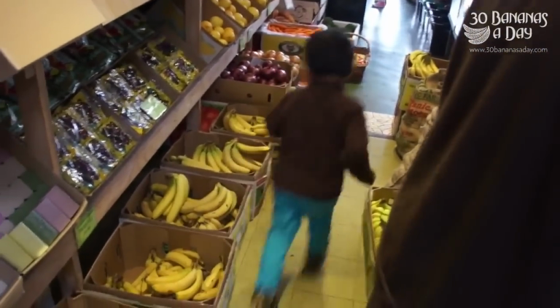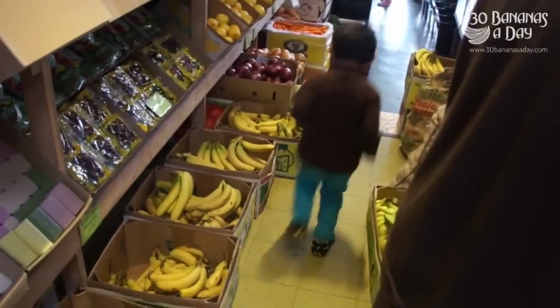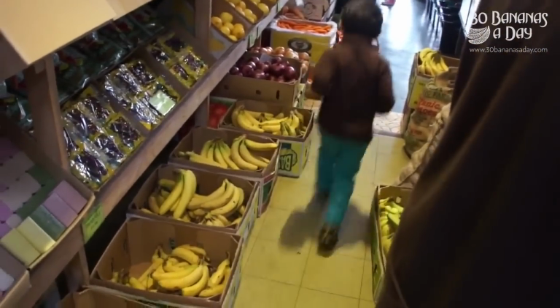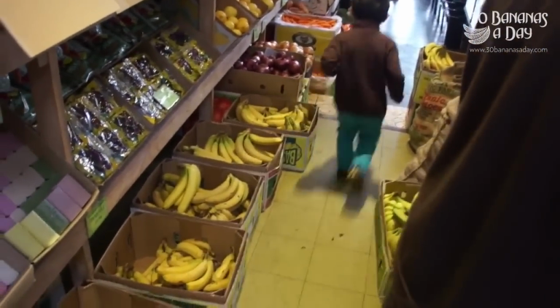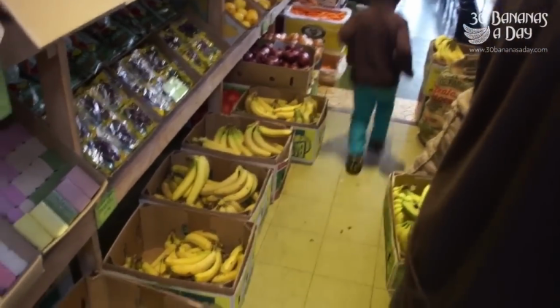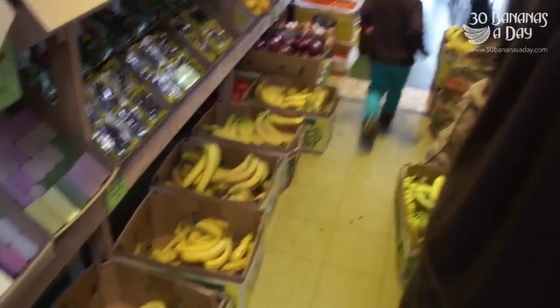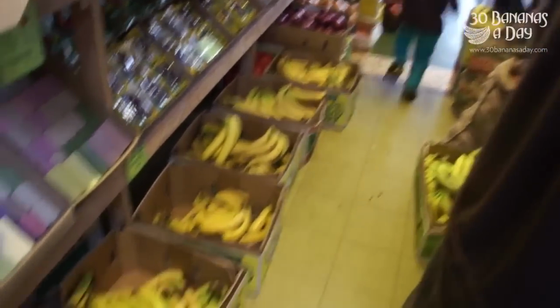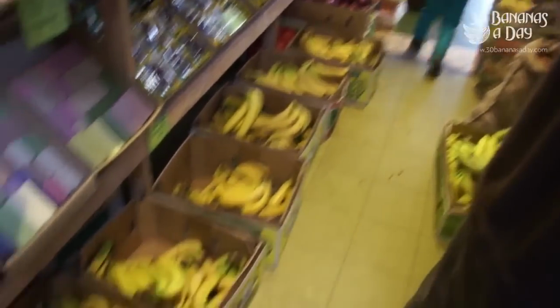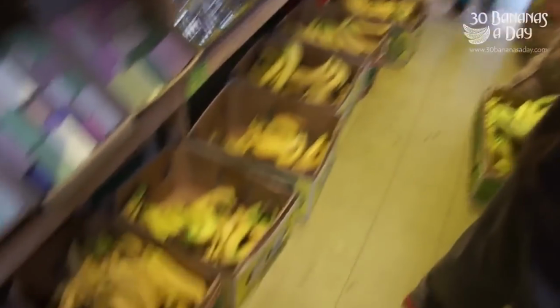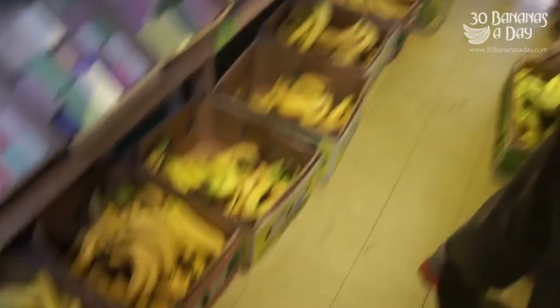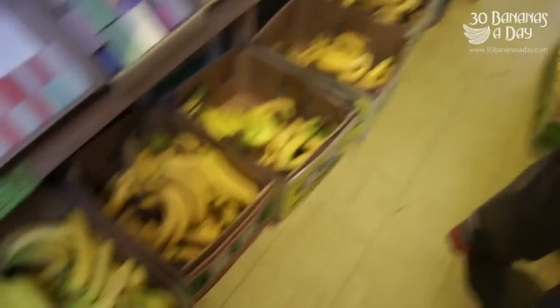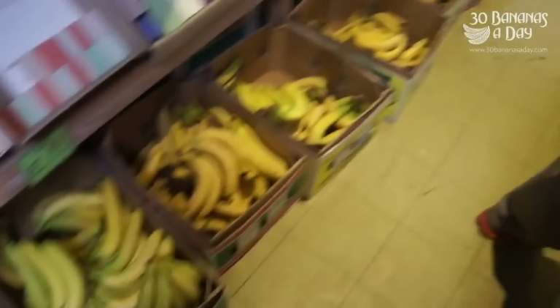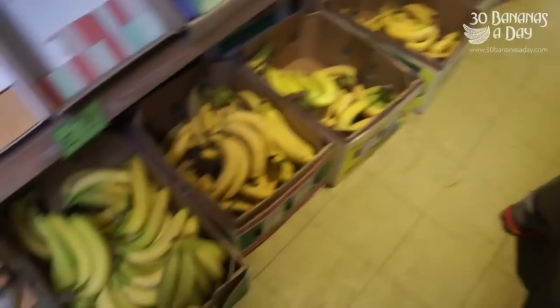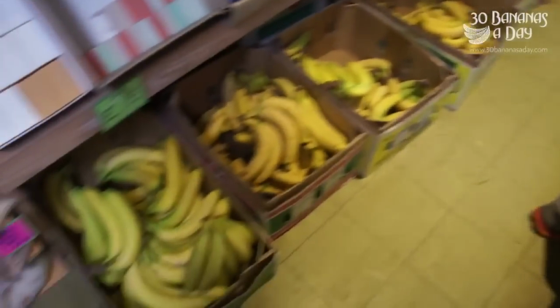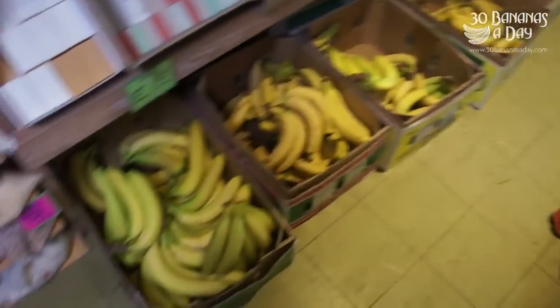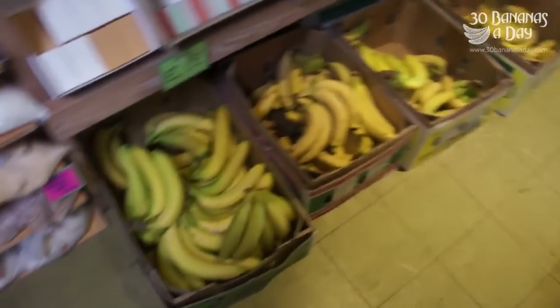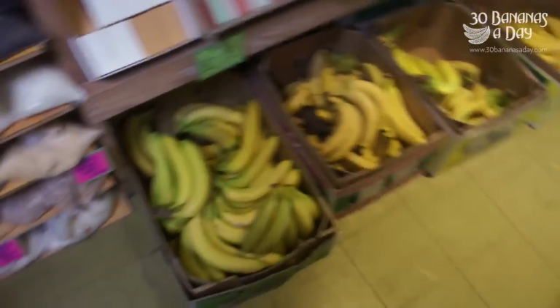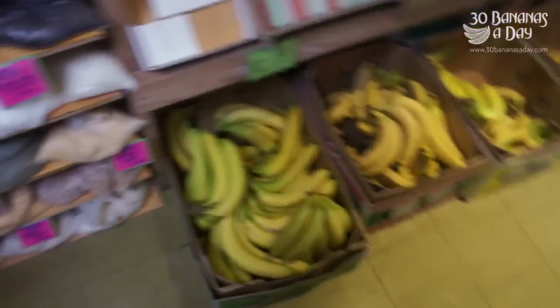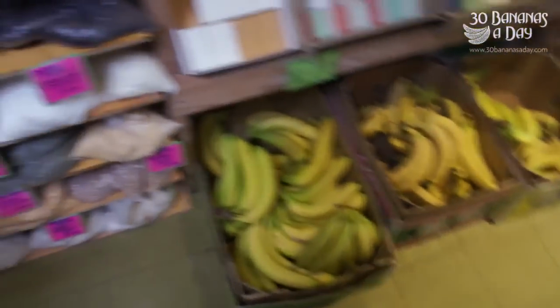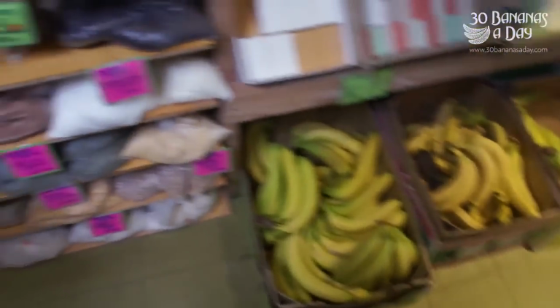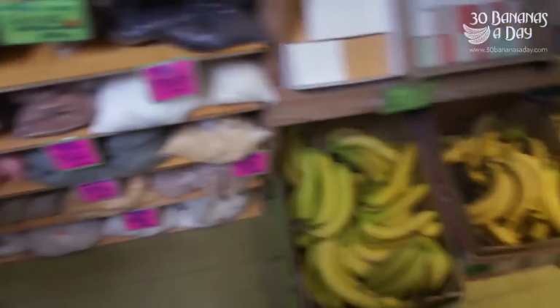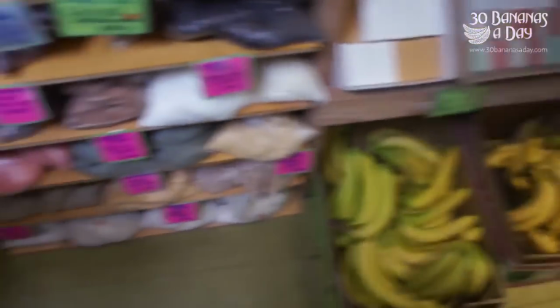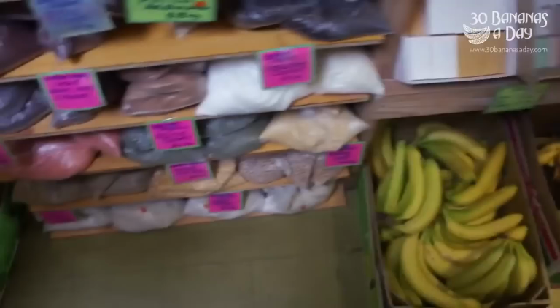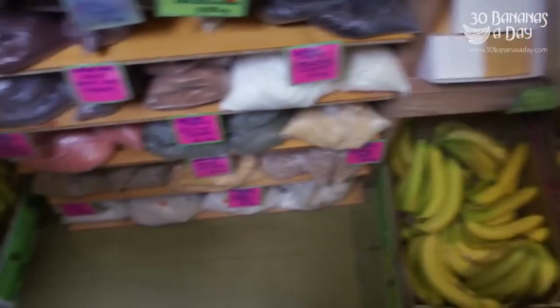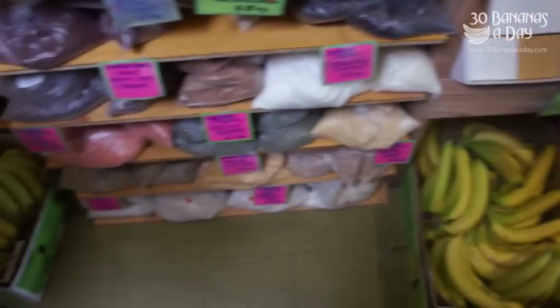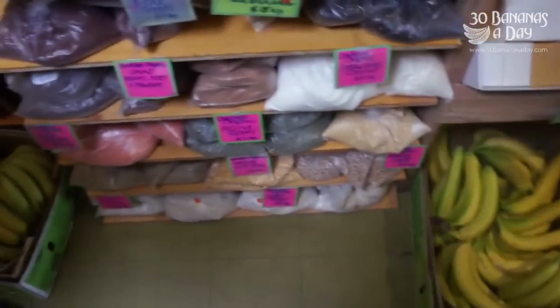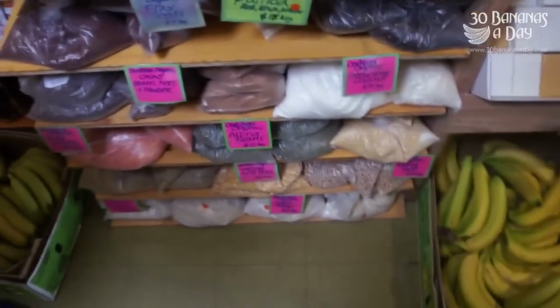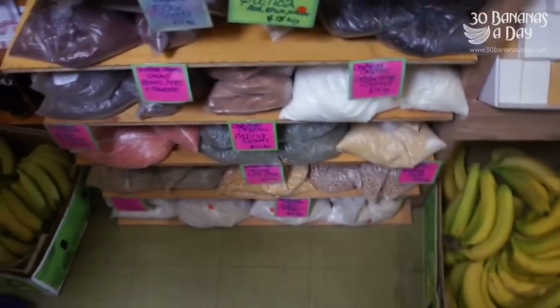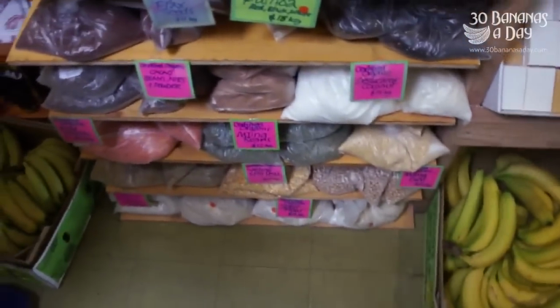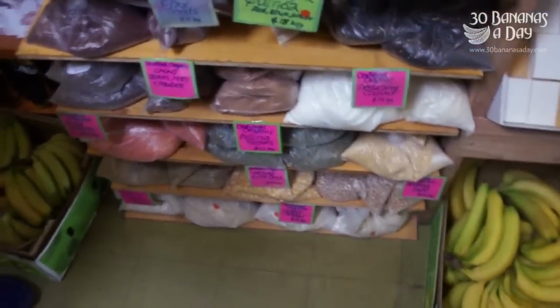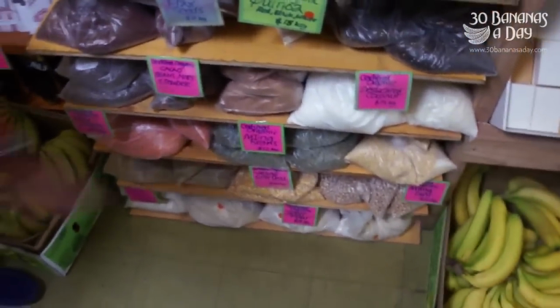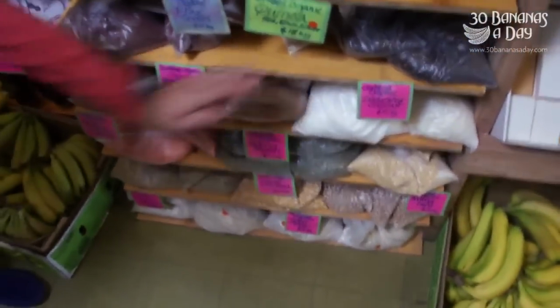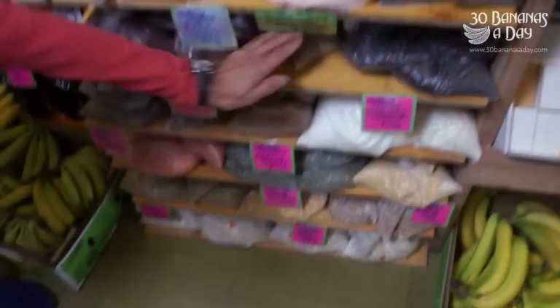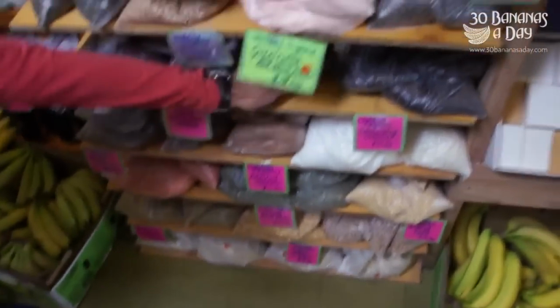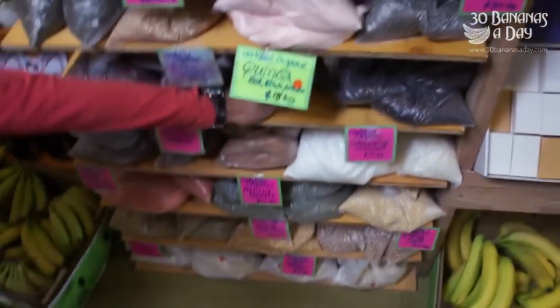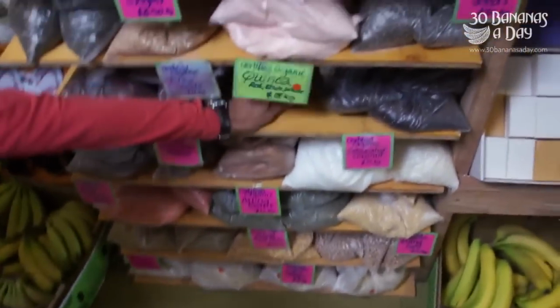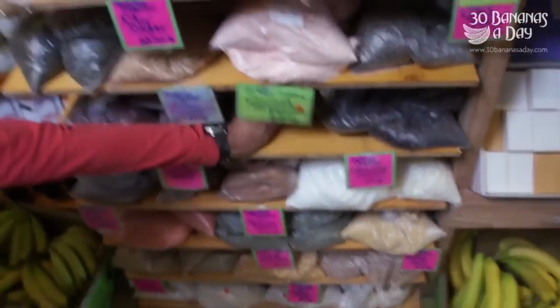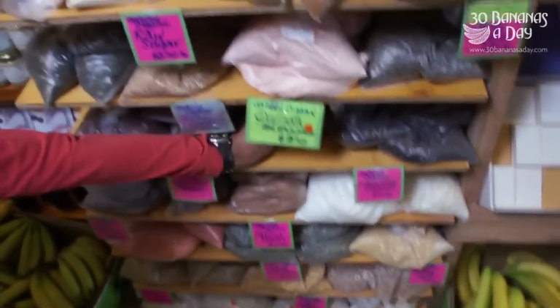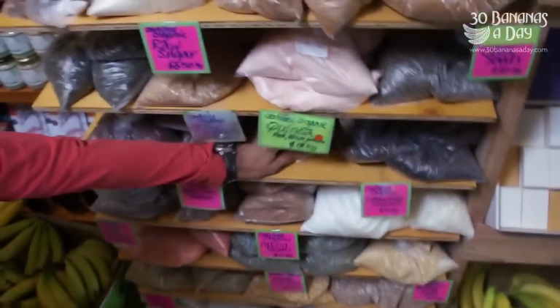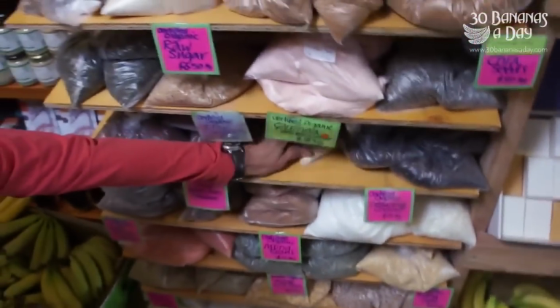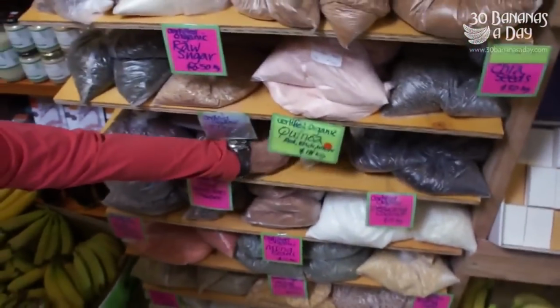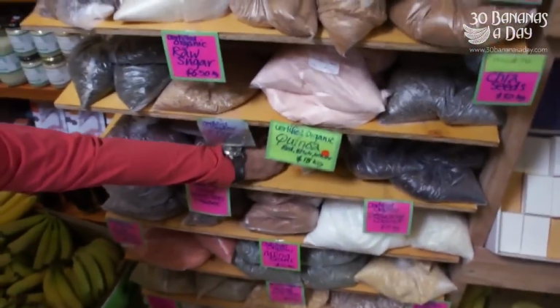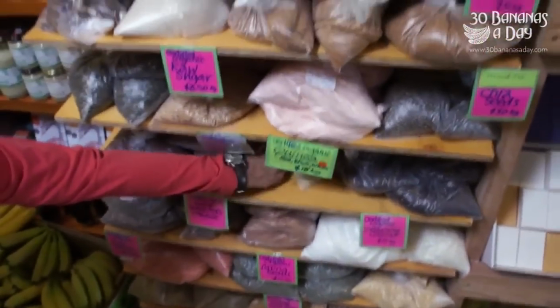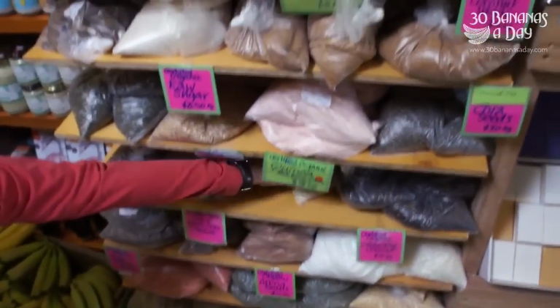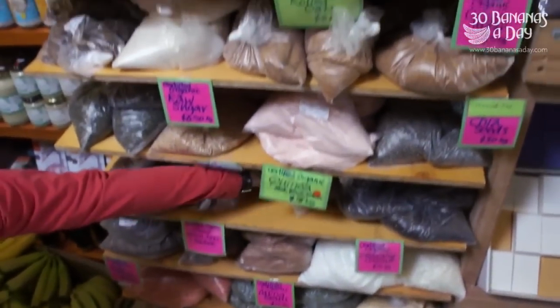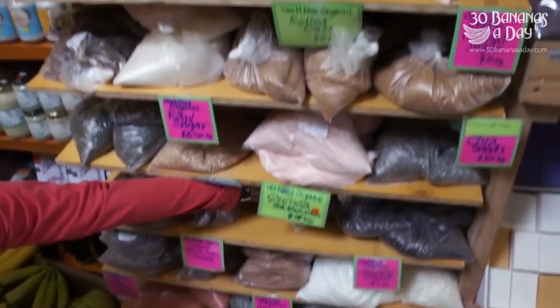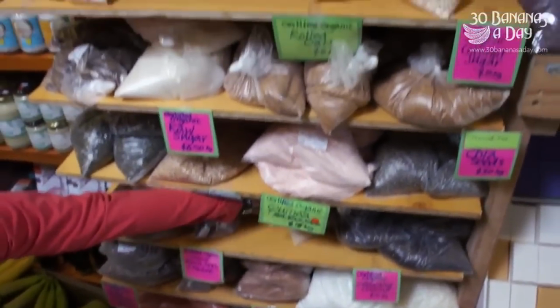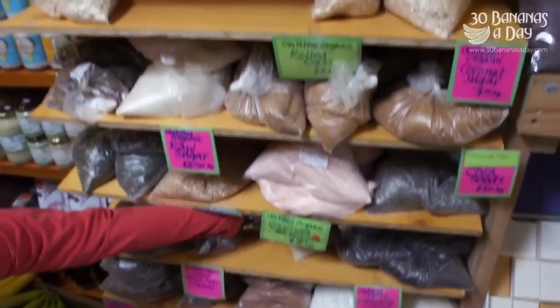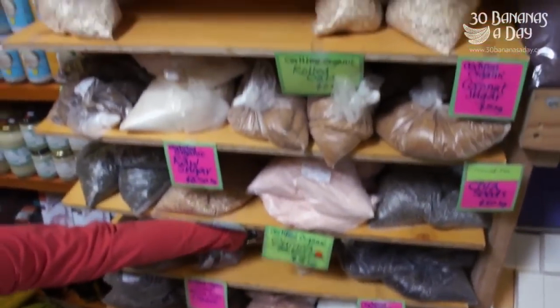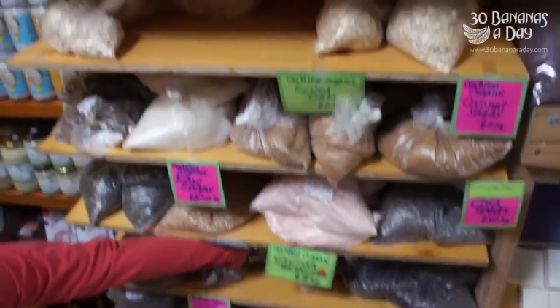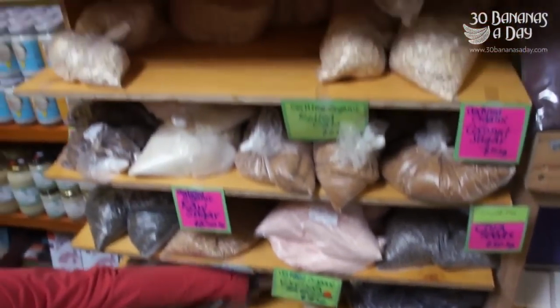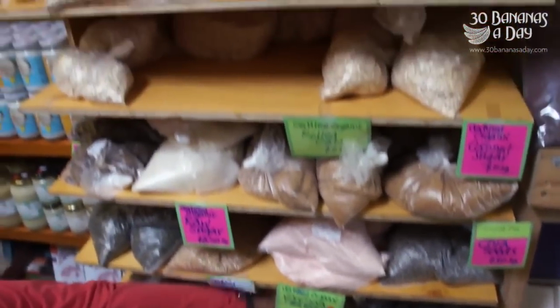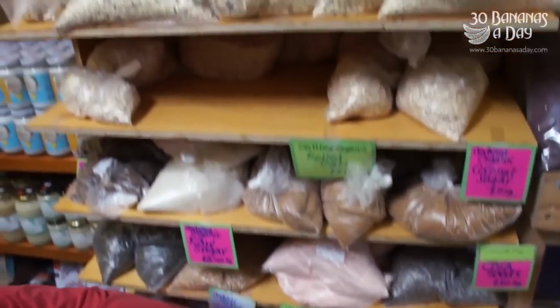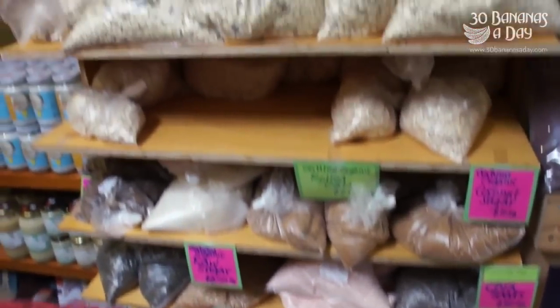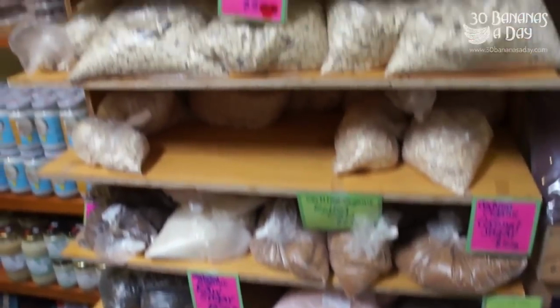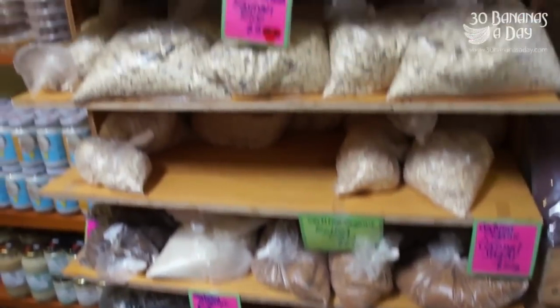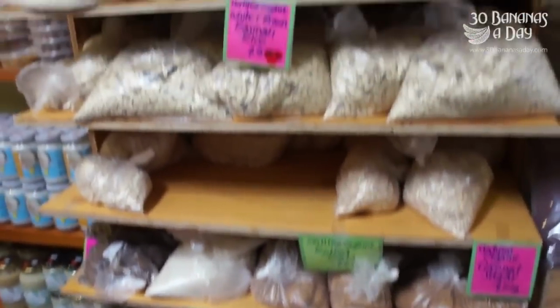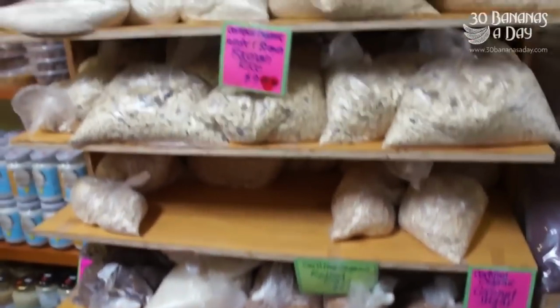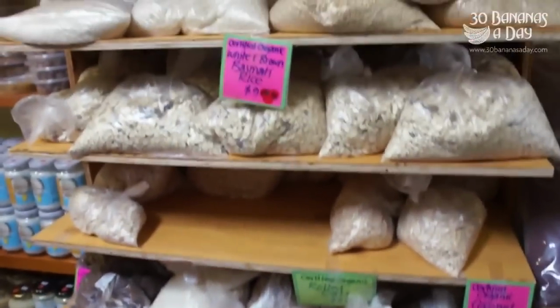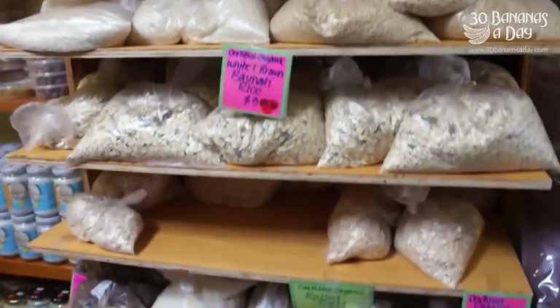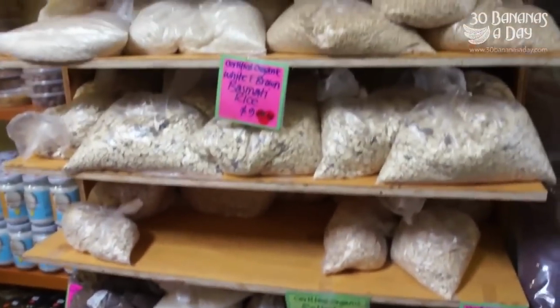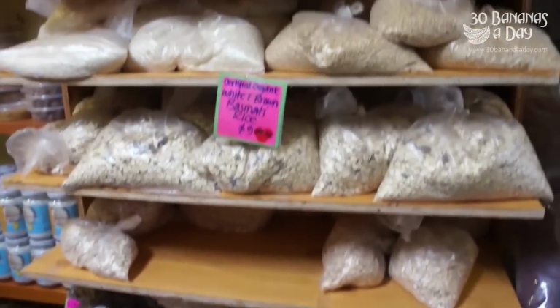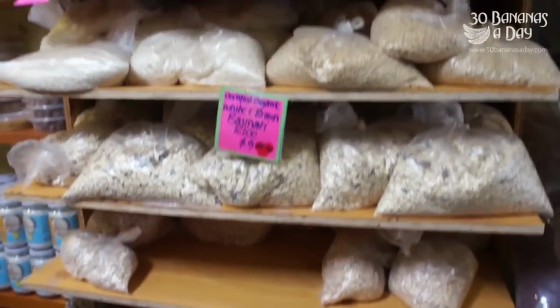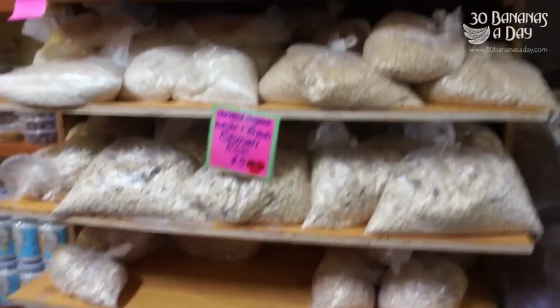Lots of kids running around as well. You've got some plant-based soaps there. It's a very vegan and vegetarian friendly shop. This is where we get most of our produce from.